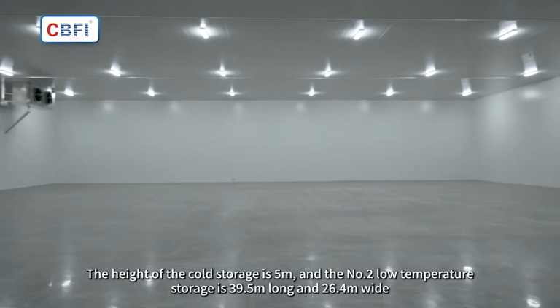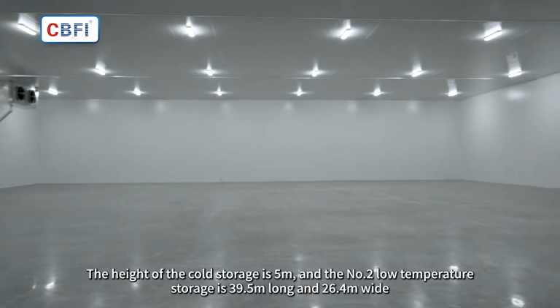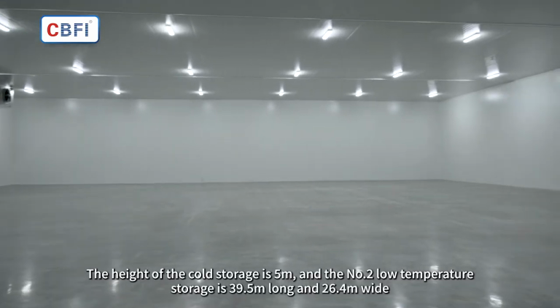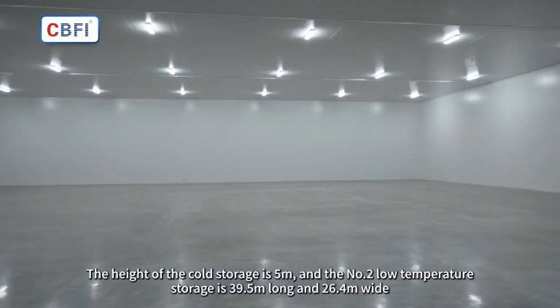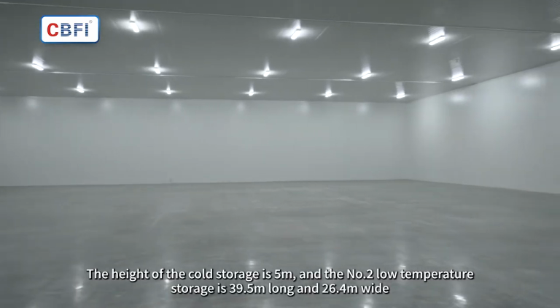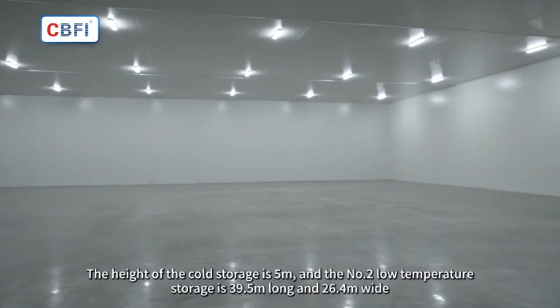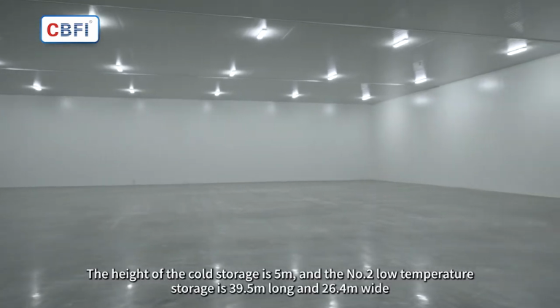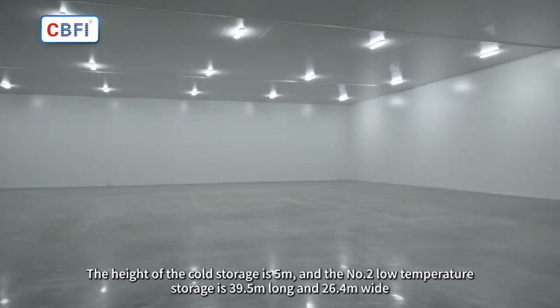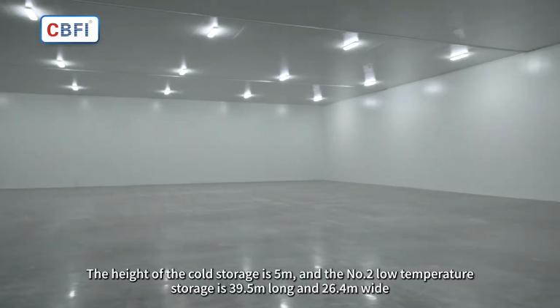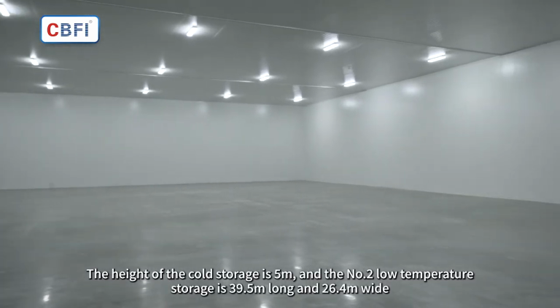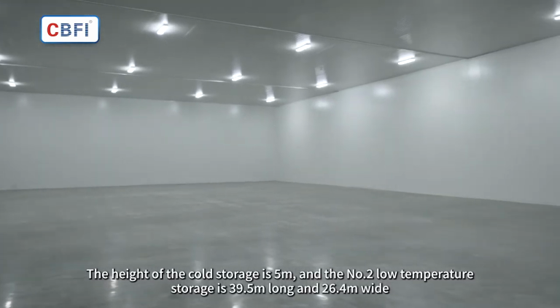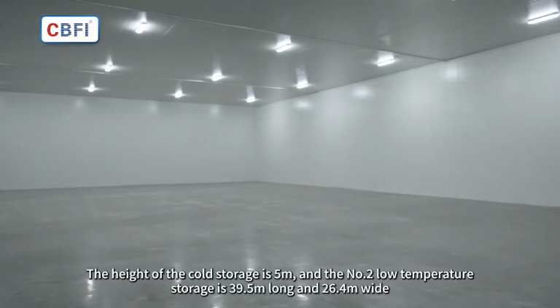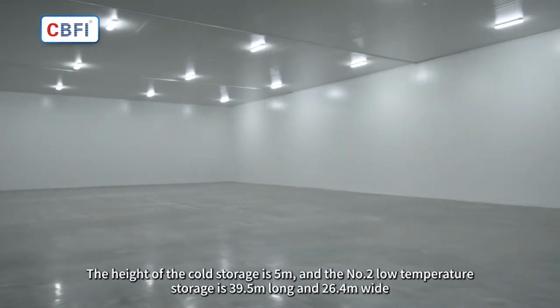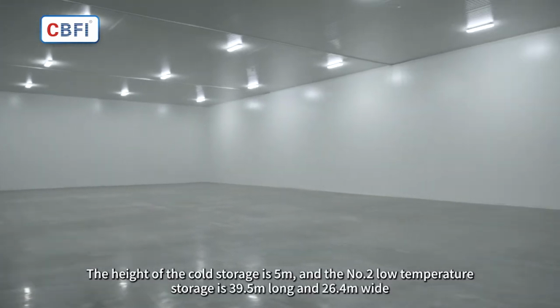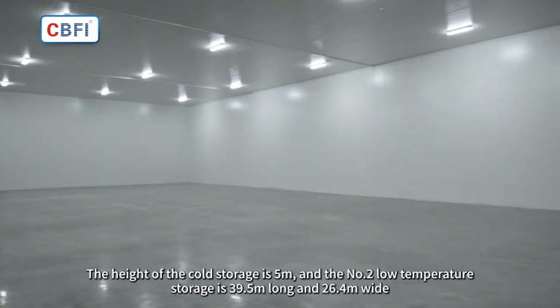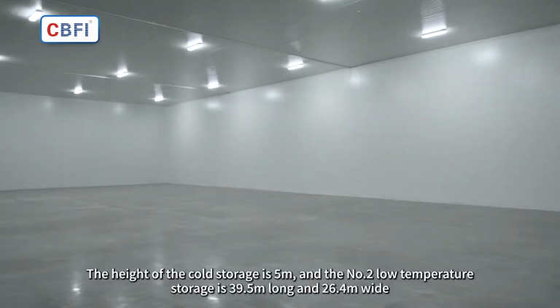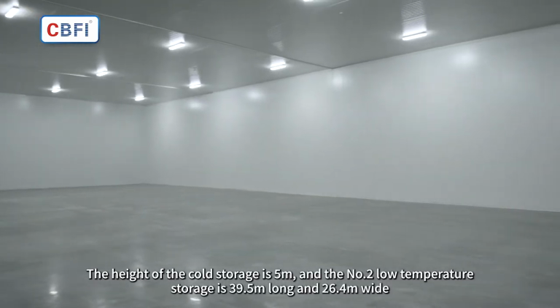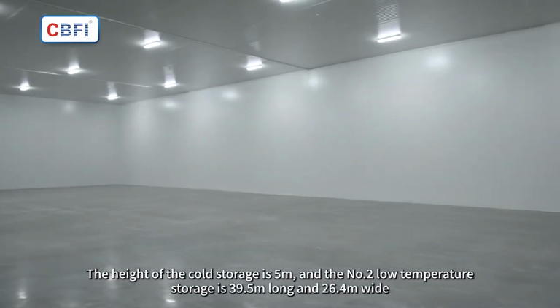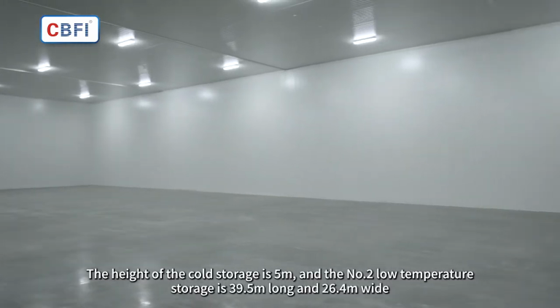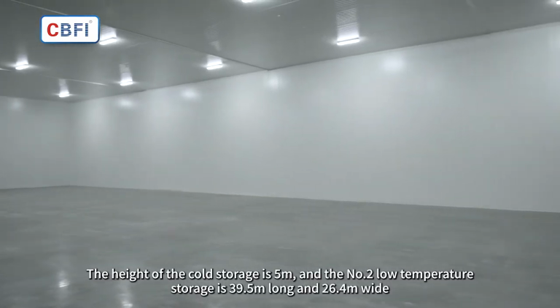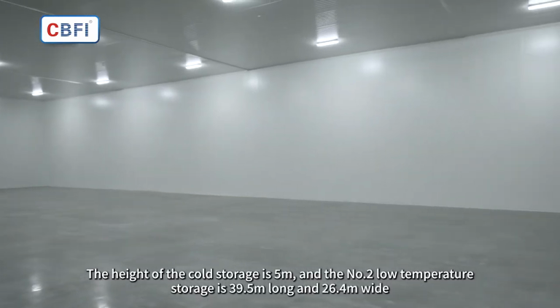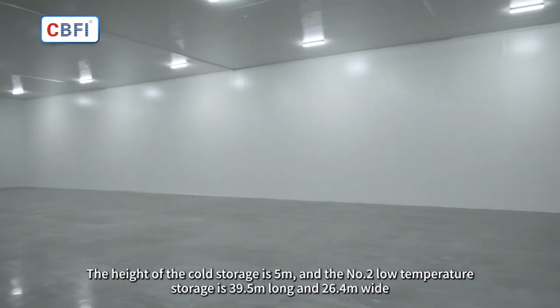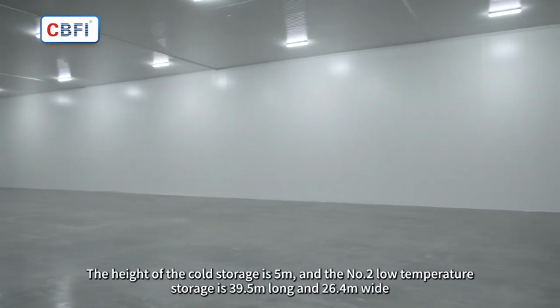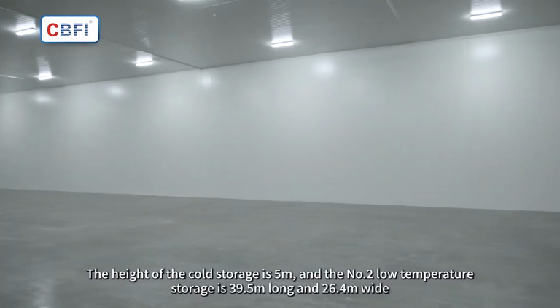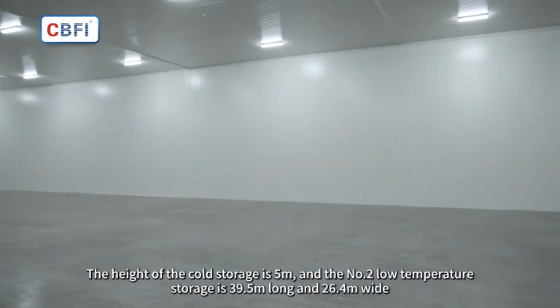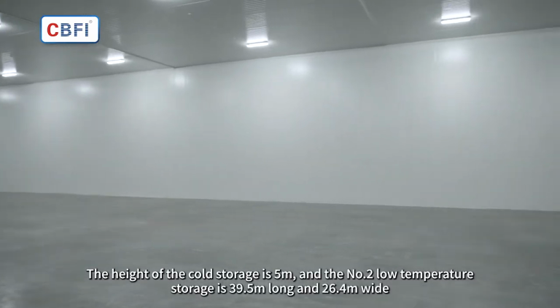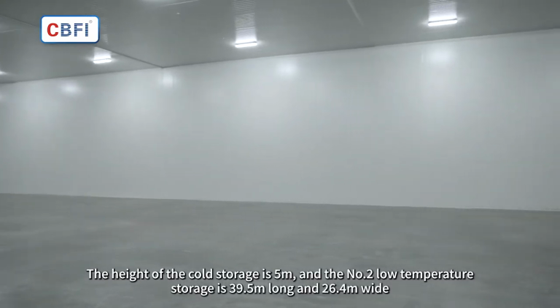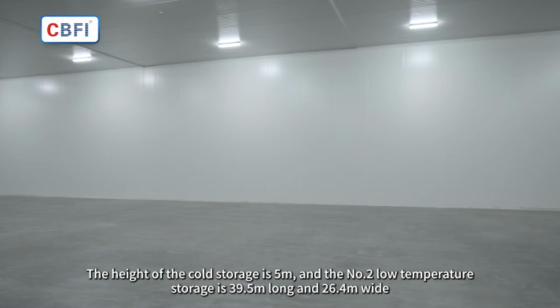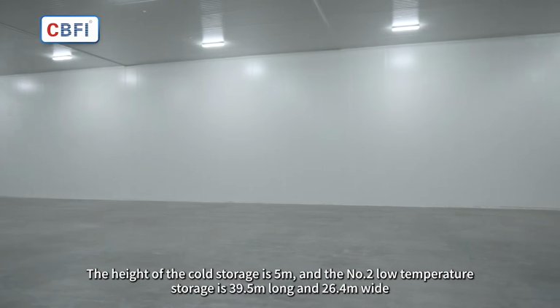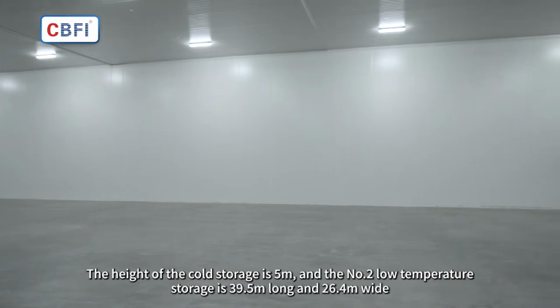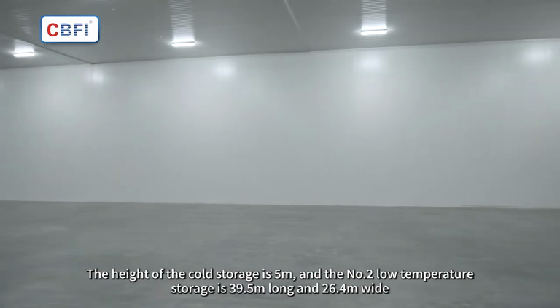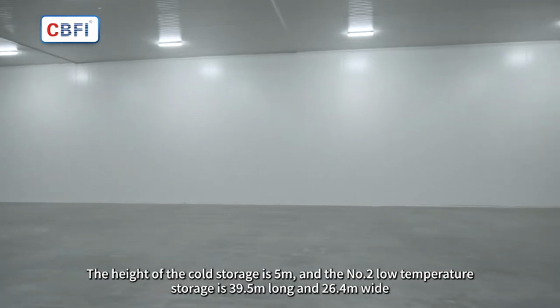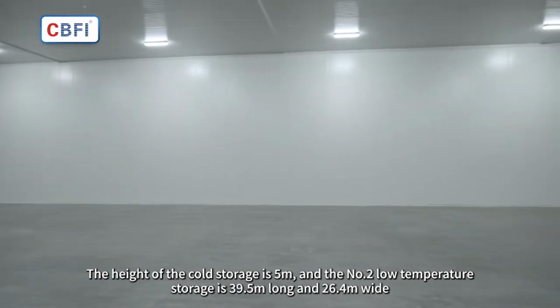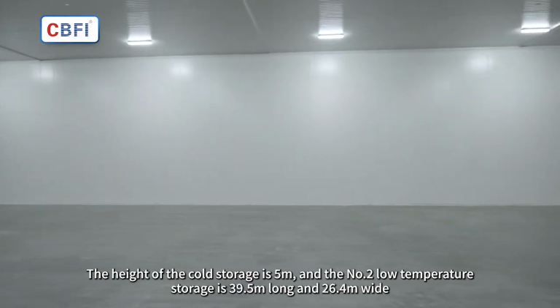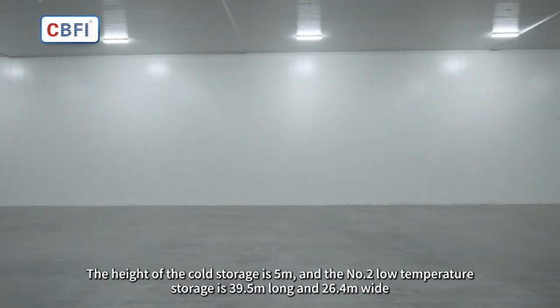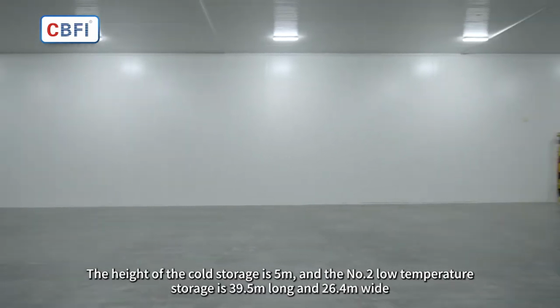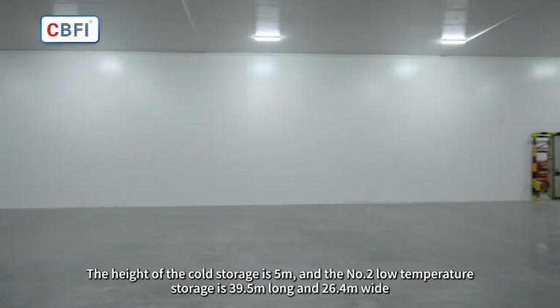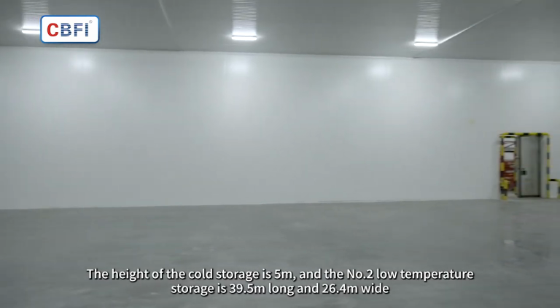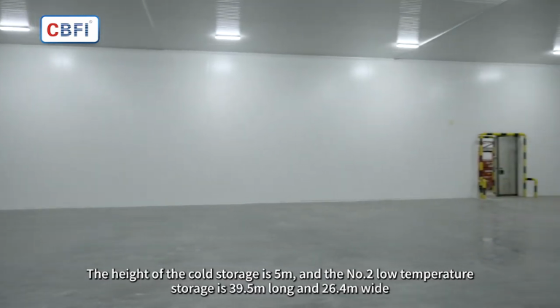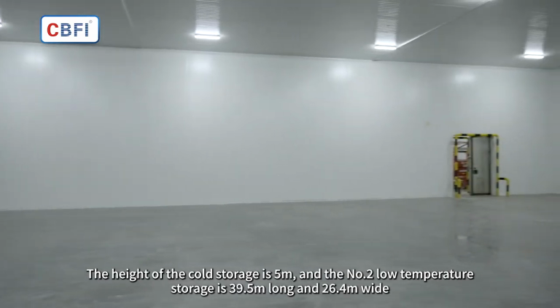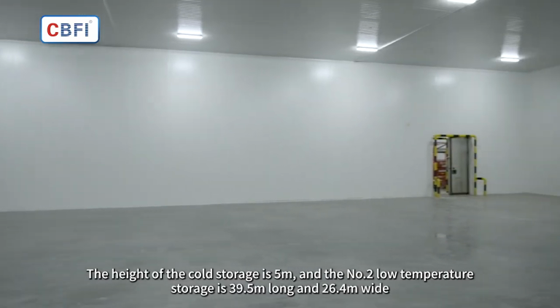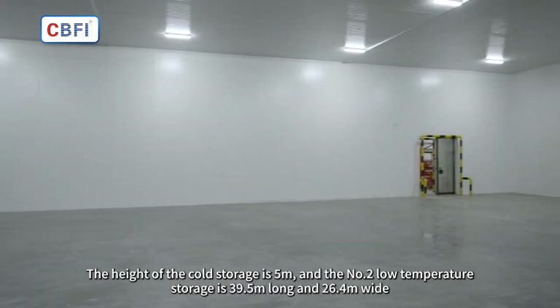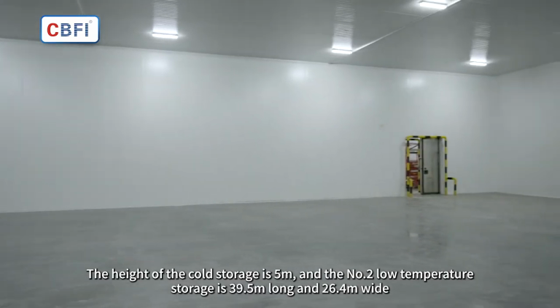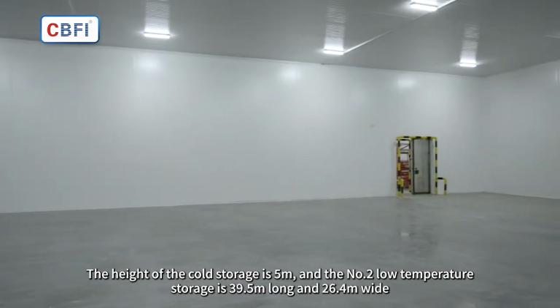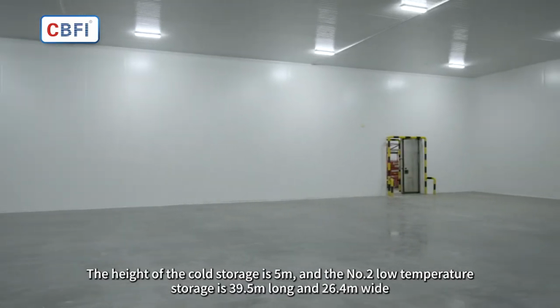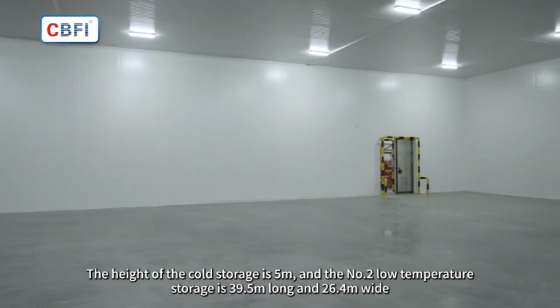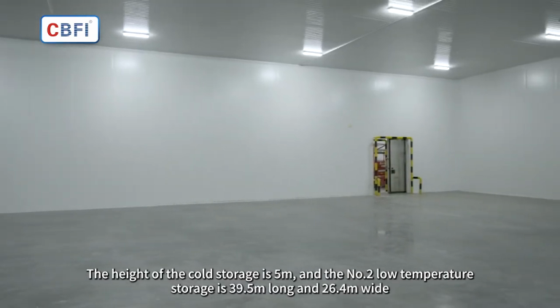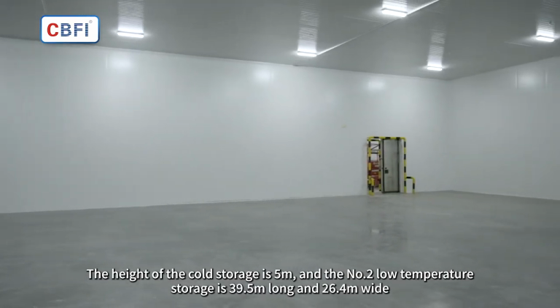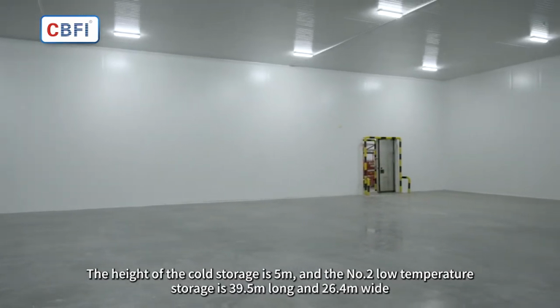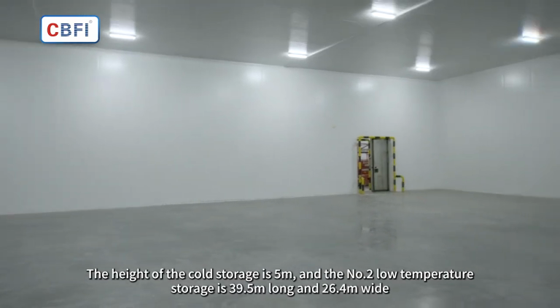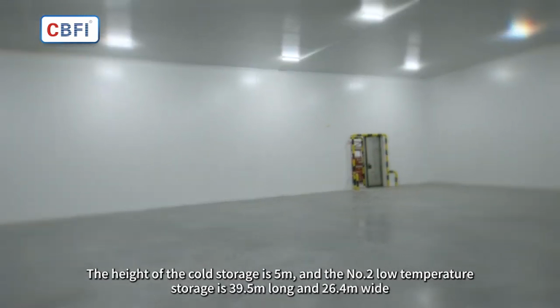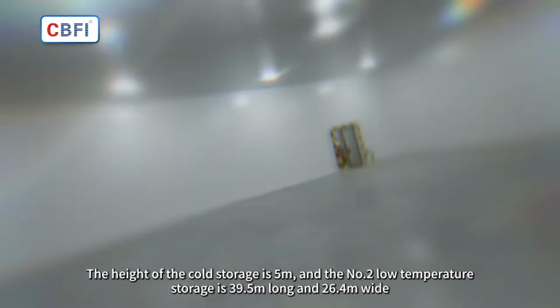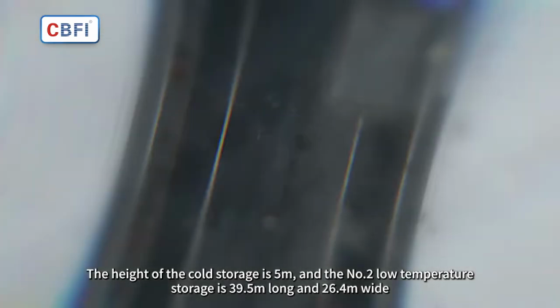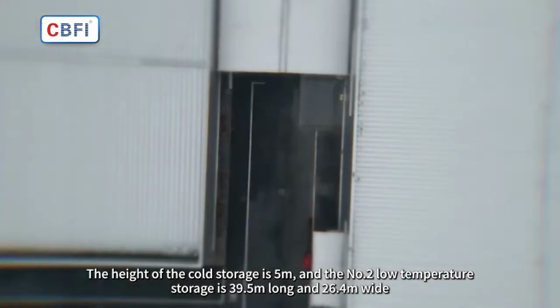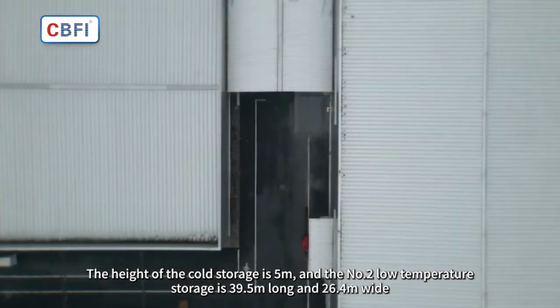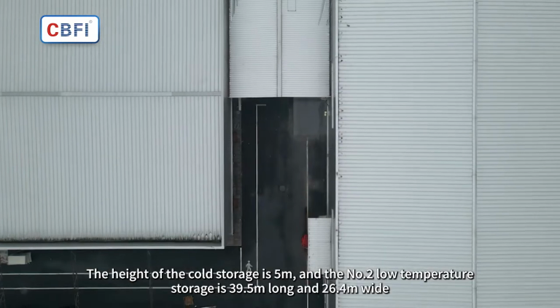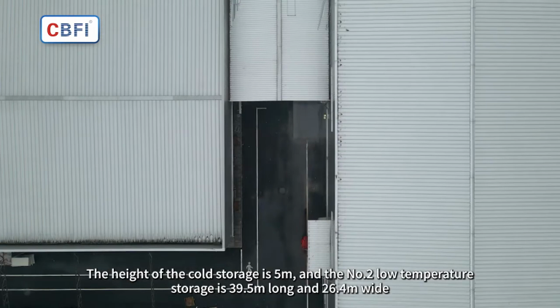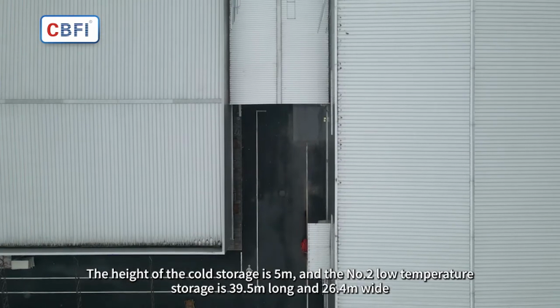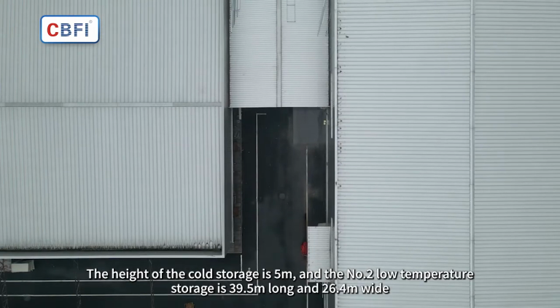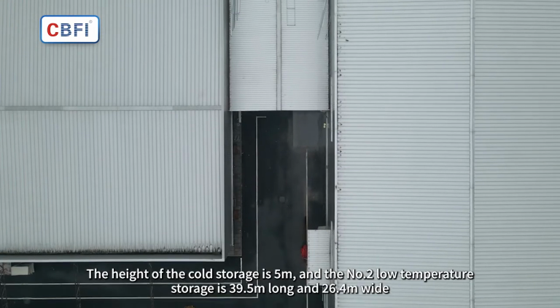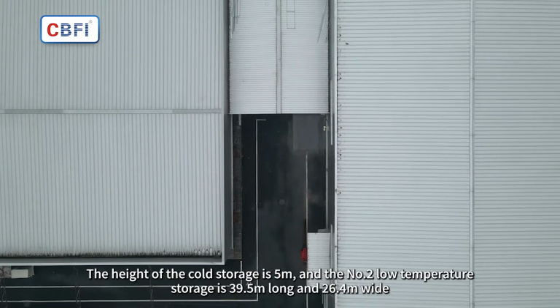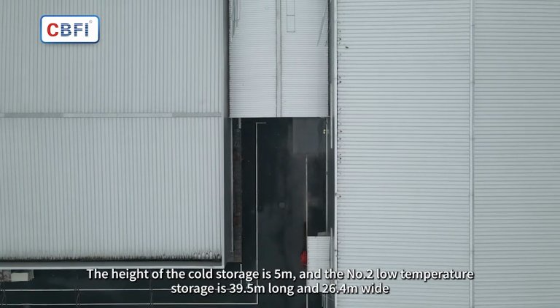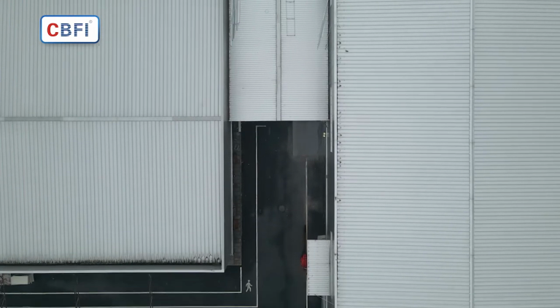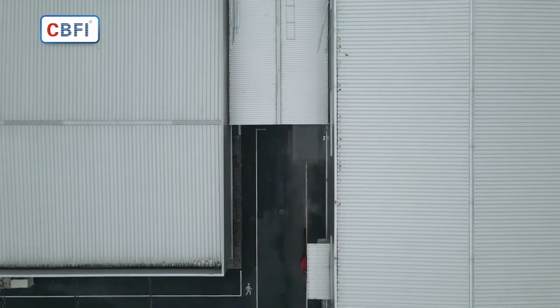The height of the cold storage is 5 meters. Cold storage number 2 low temperature storage is 39.5 meters long and 26.4 meters wide.